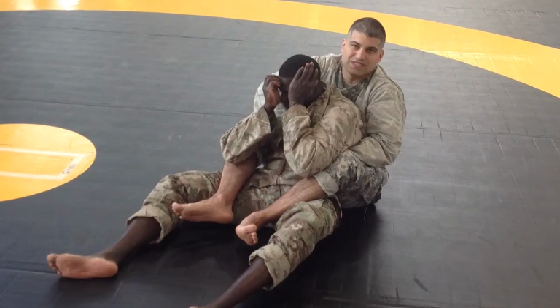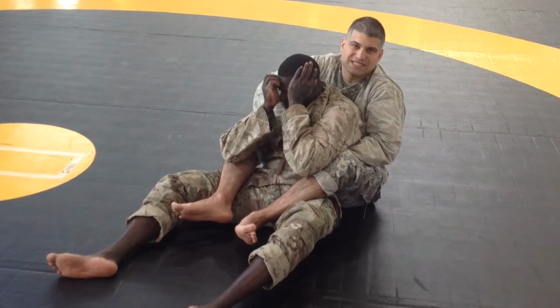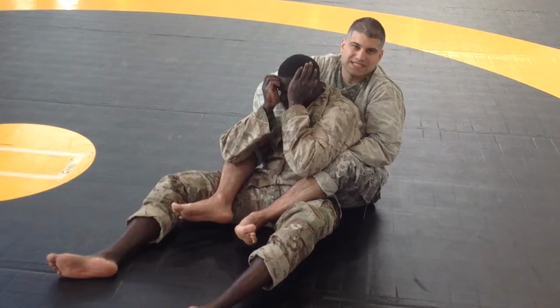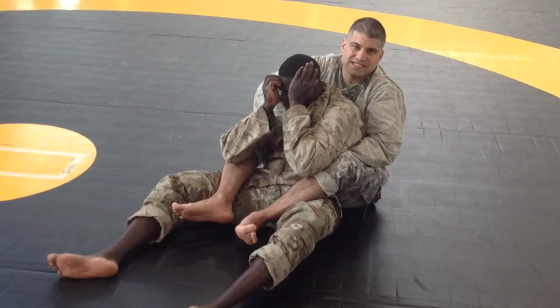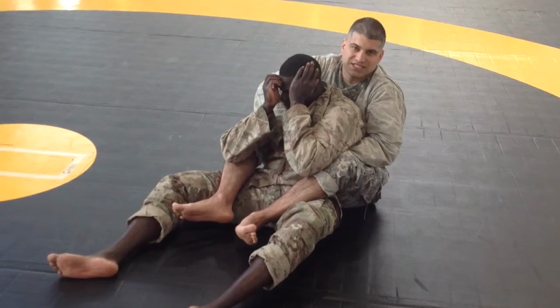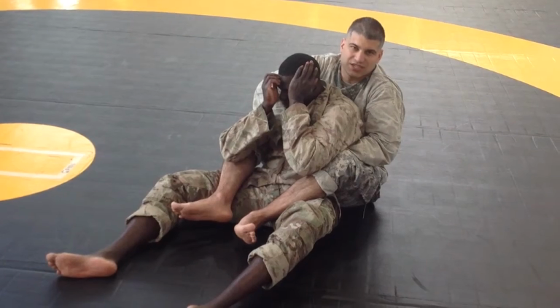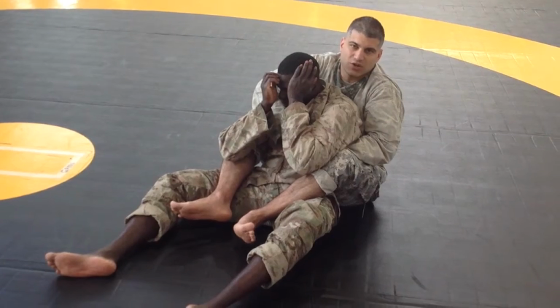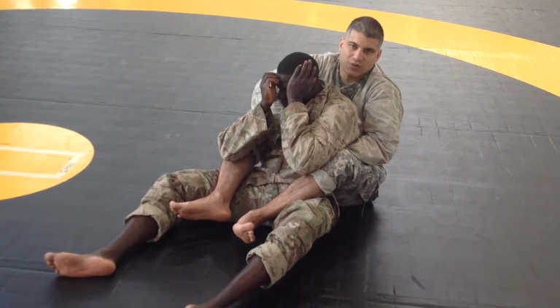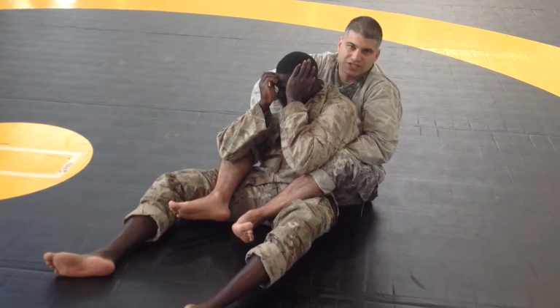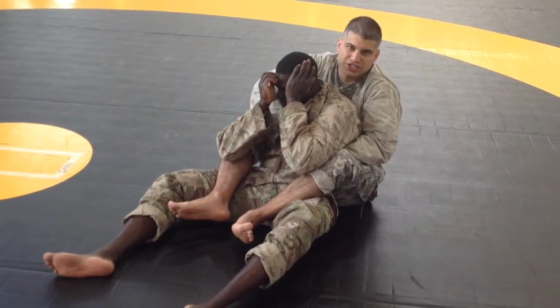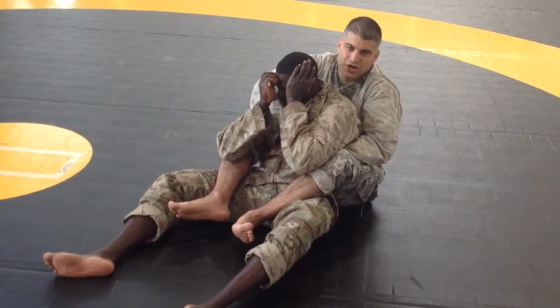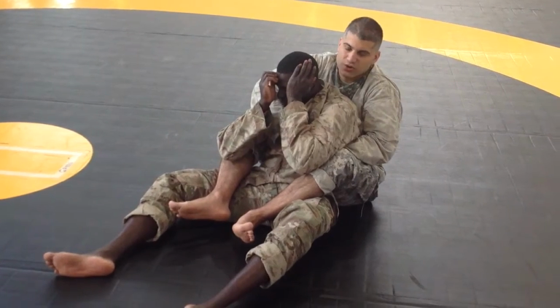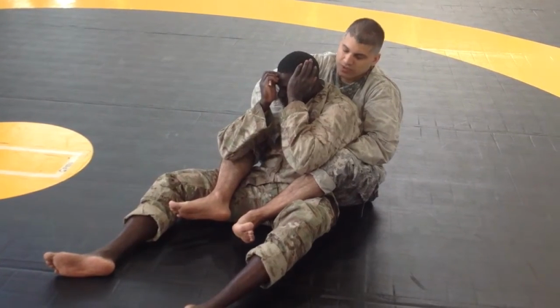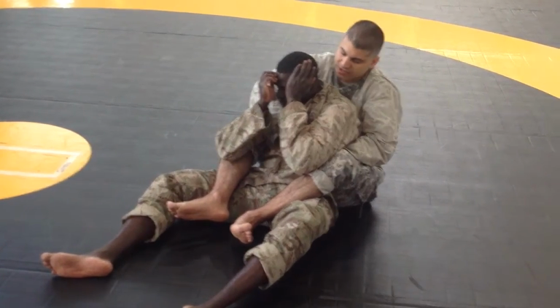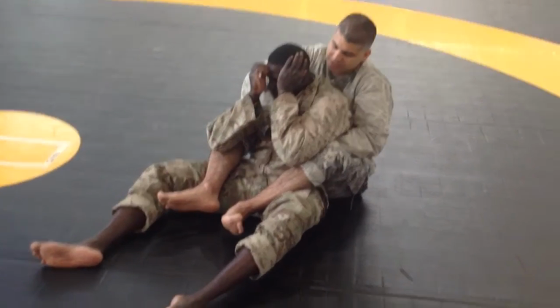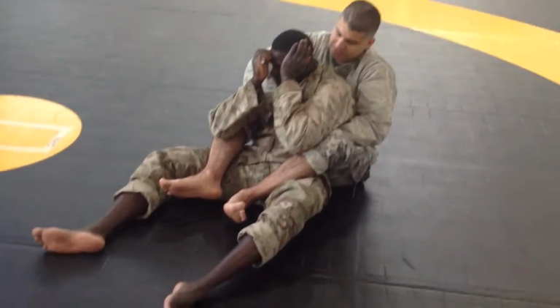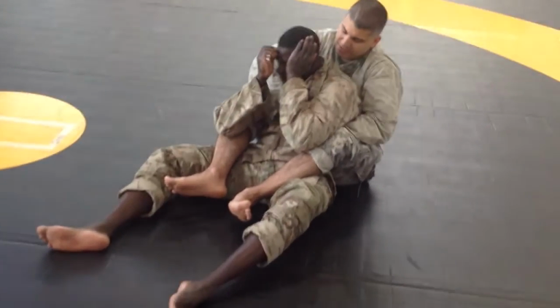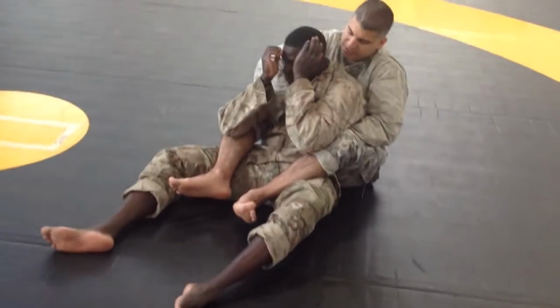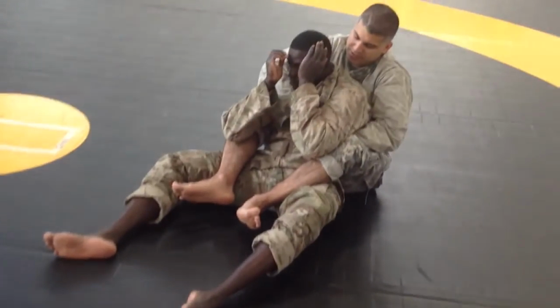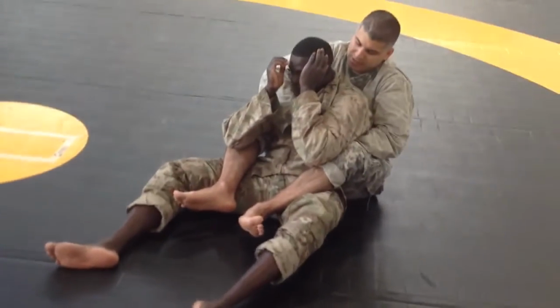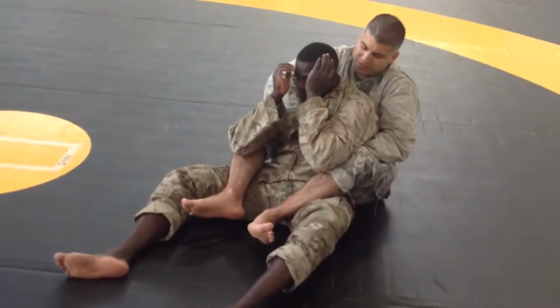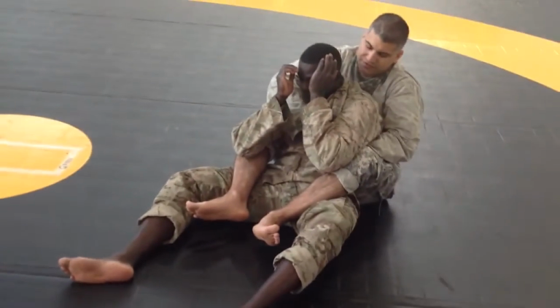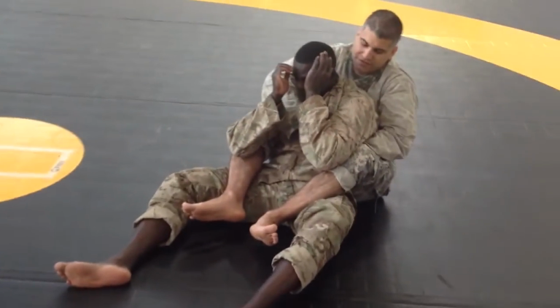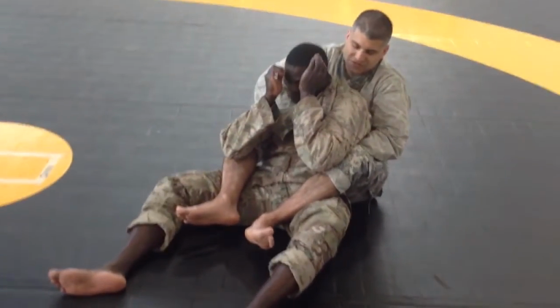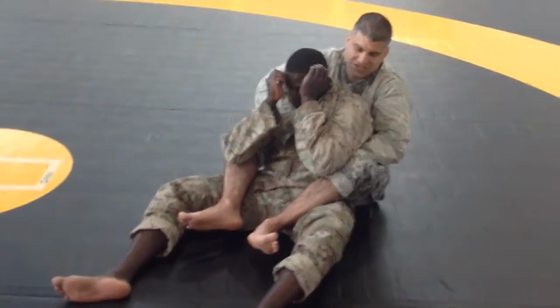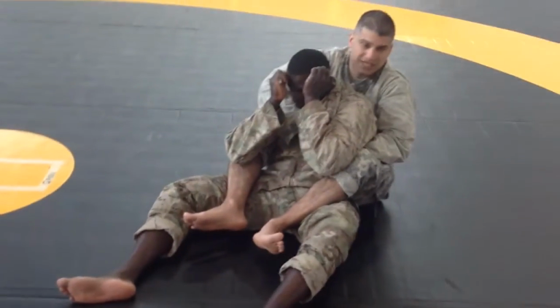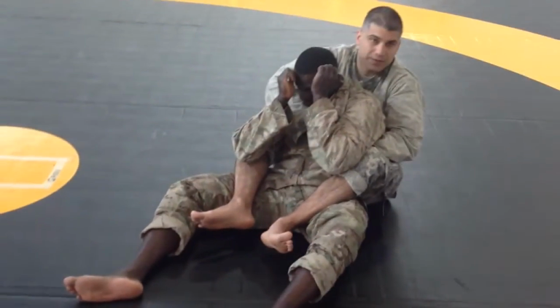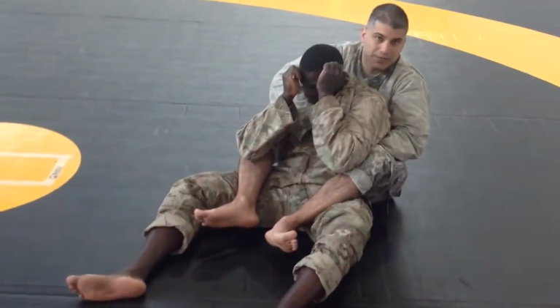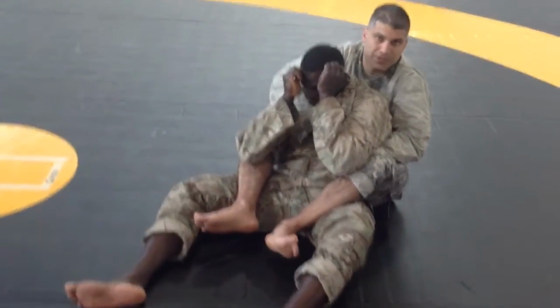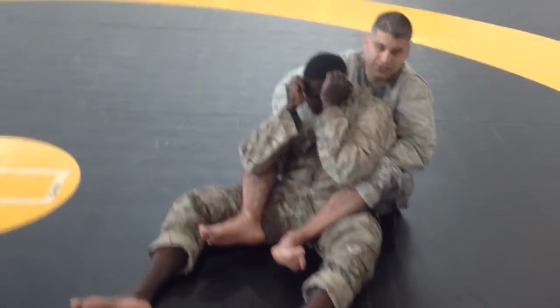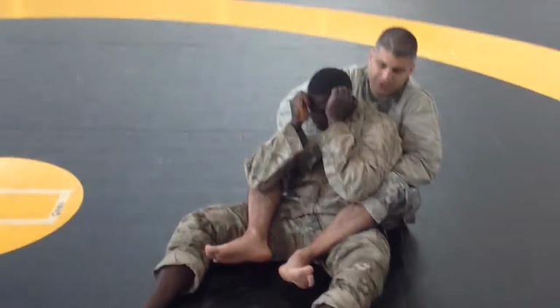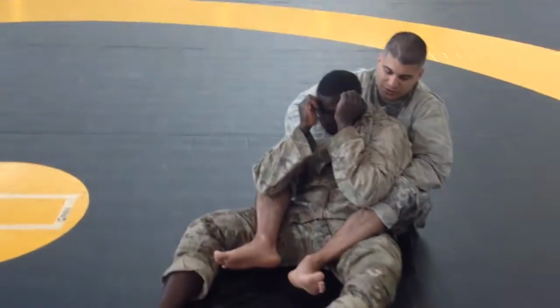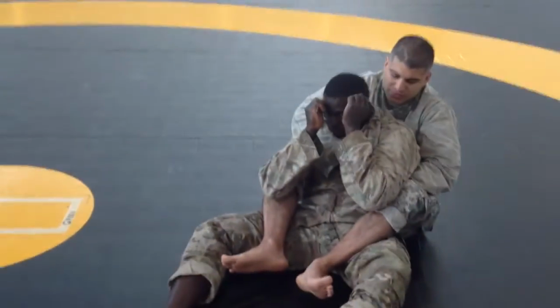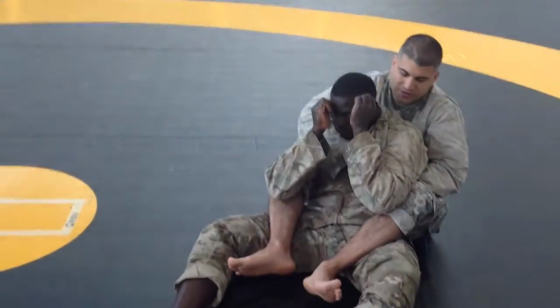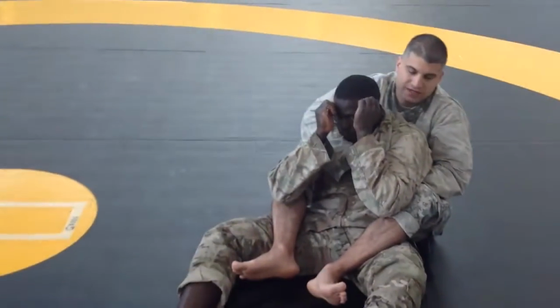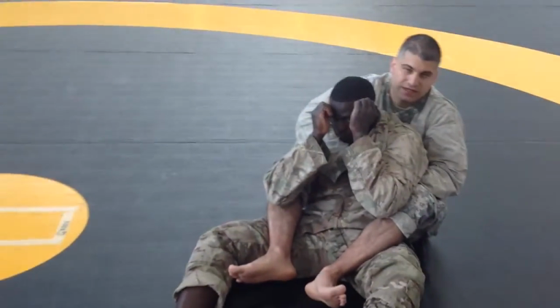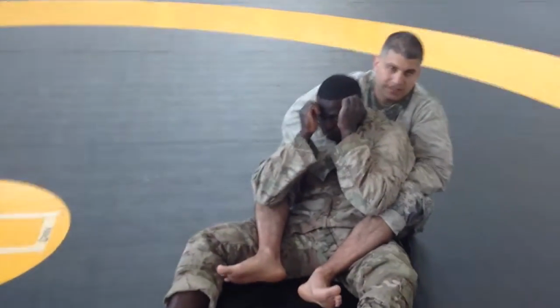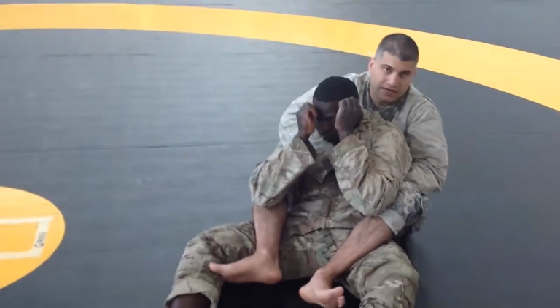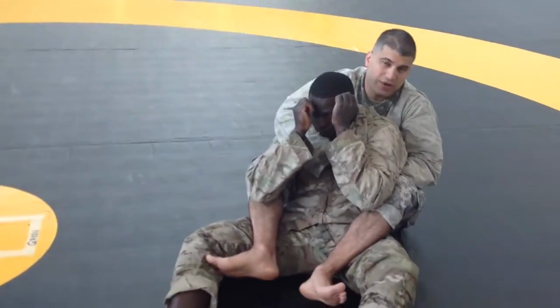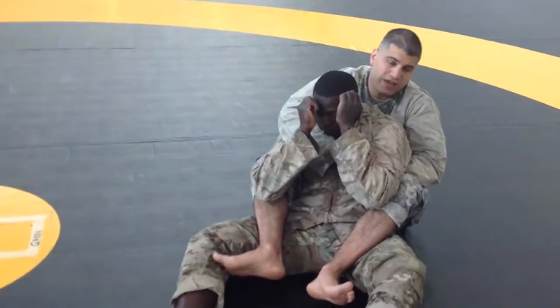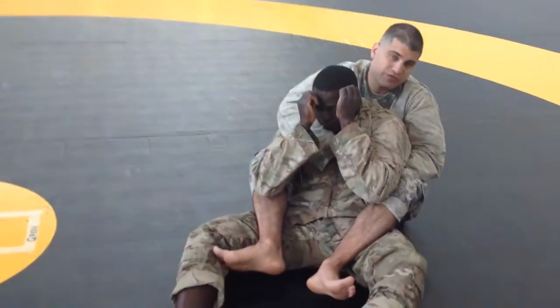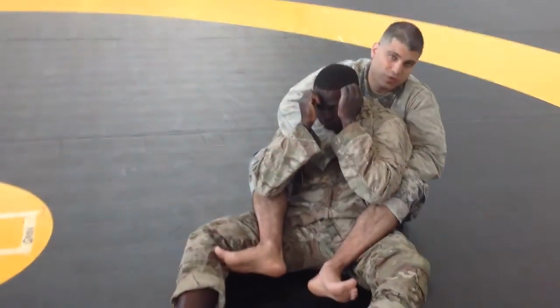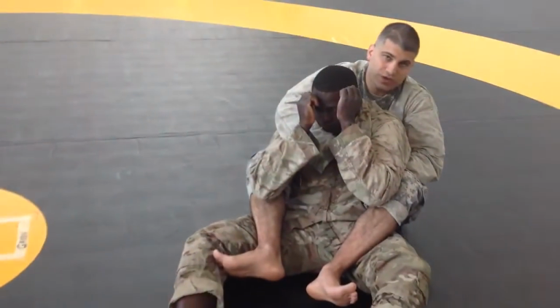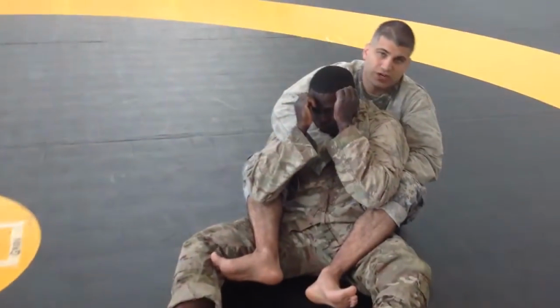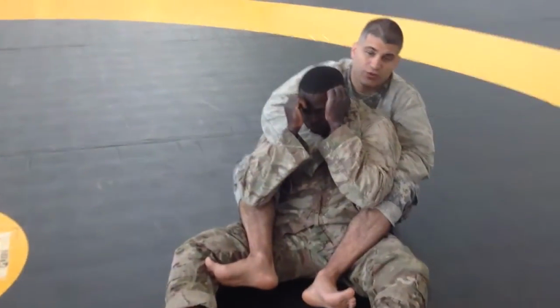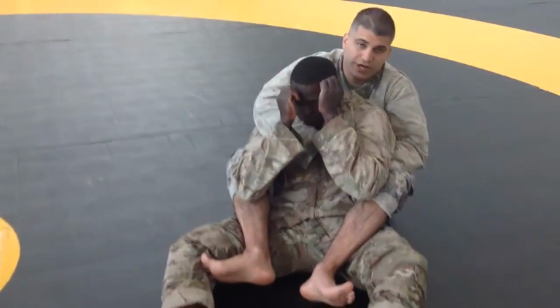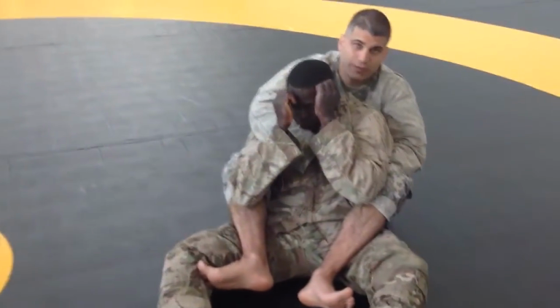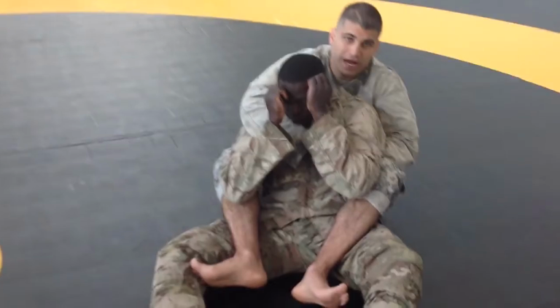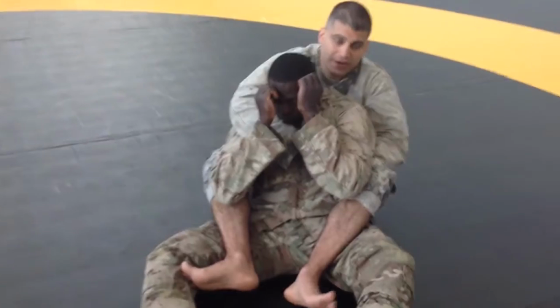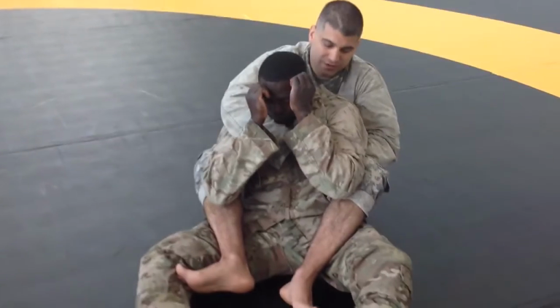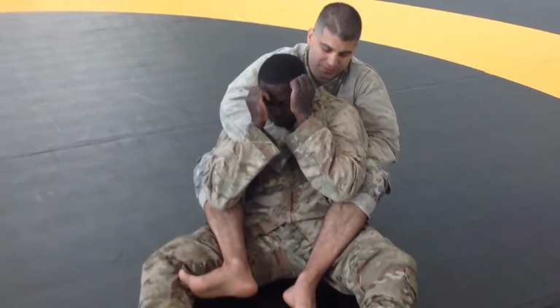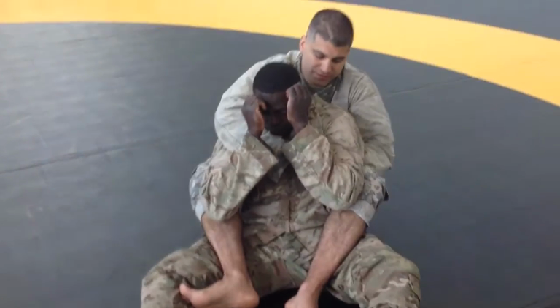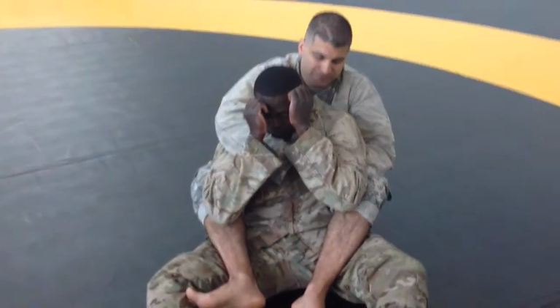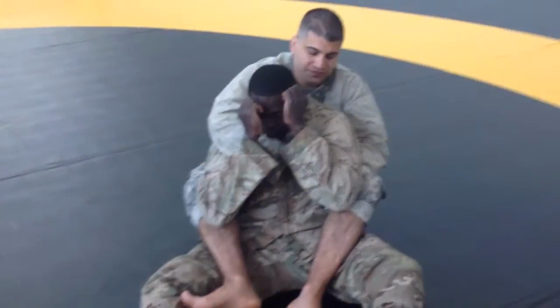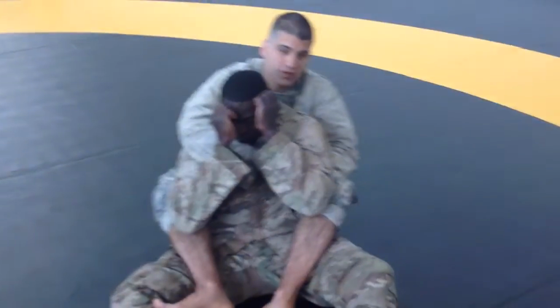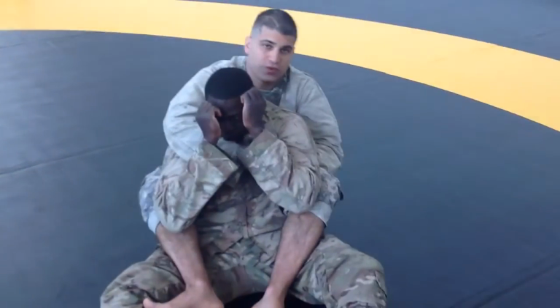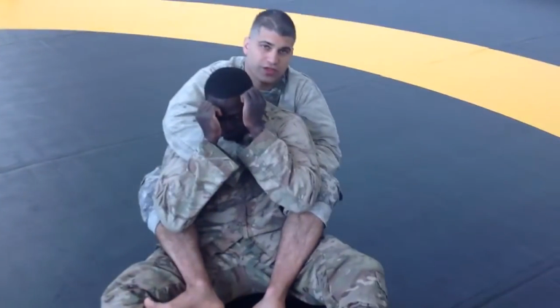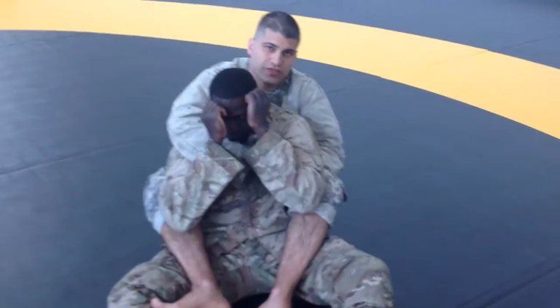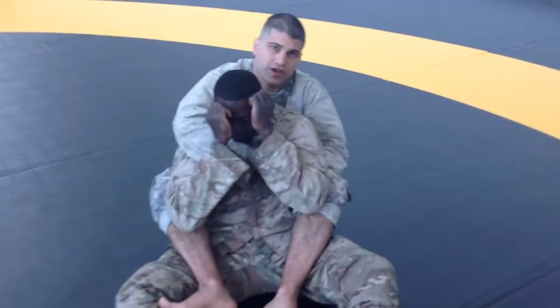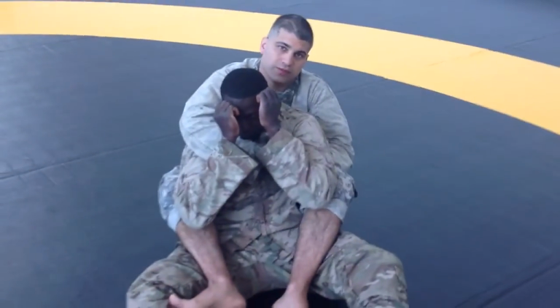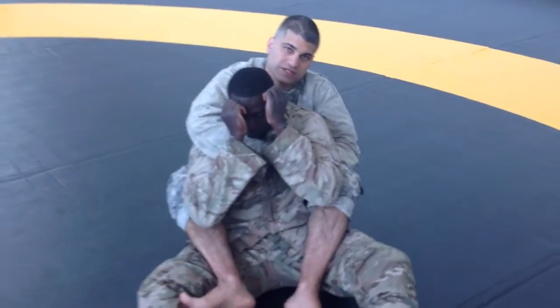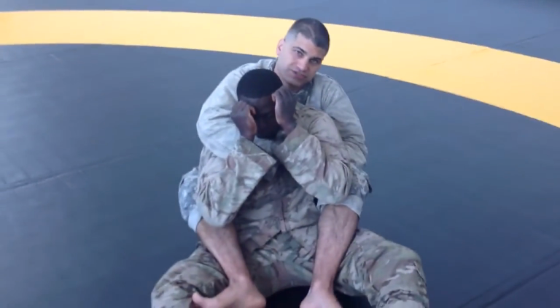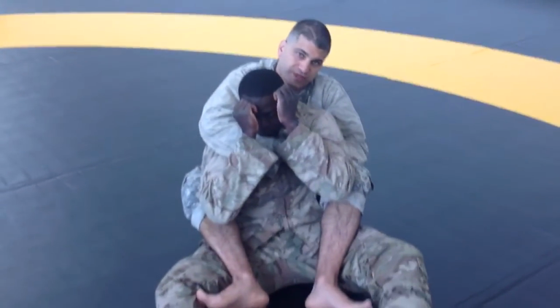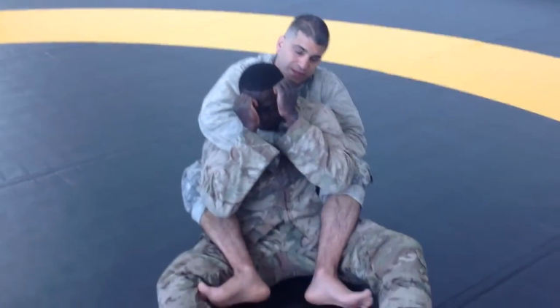This is a single wing choke. The first thing I'm going to do, and we have to be in a rear mount, is to come to grips.